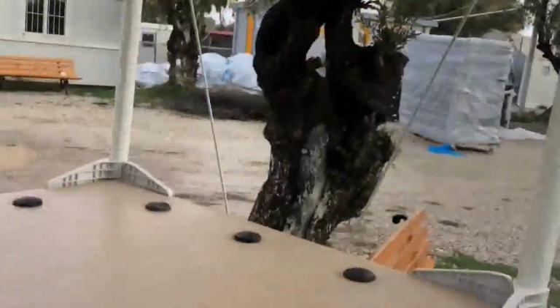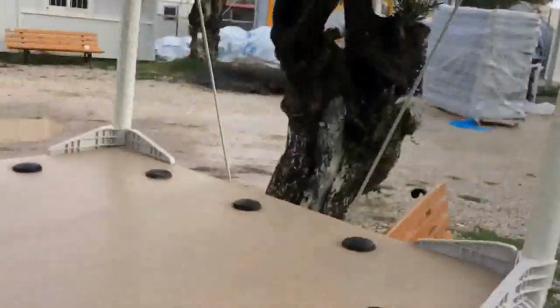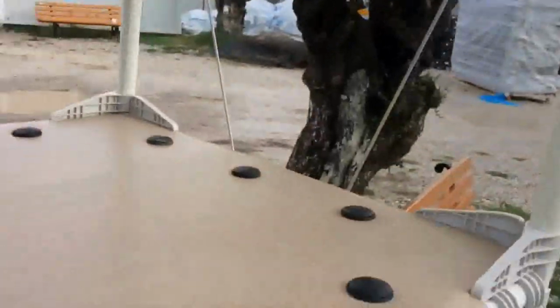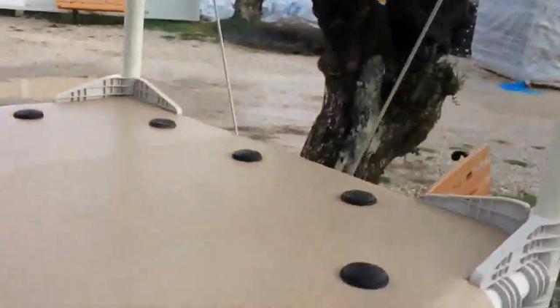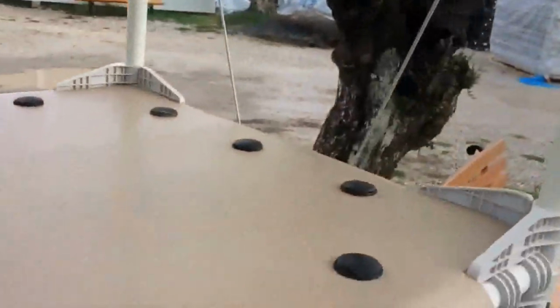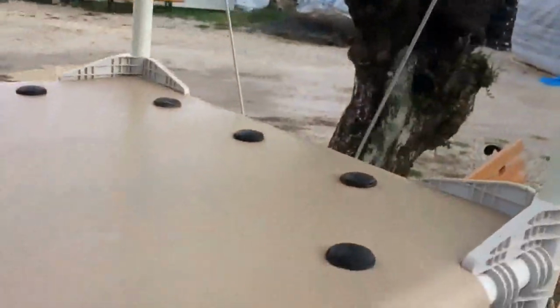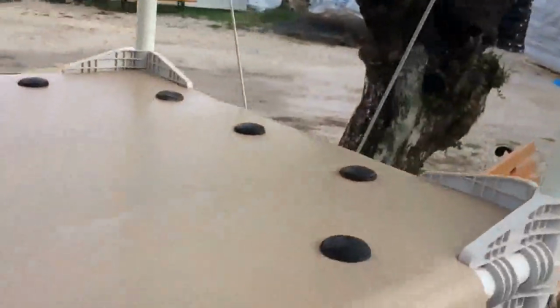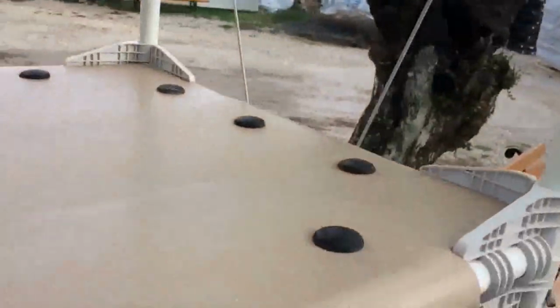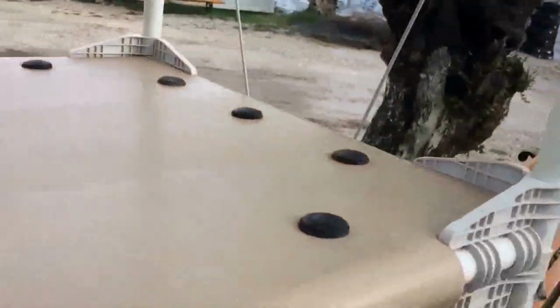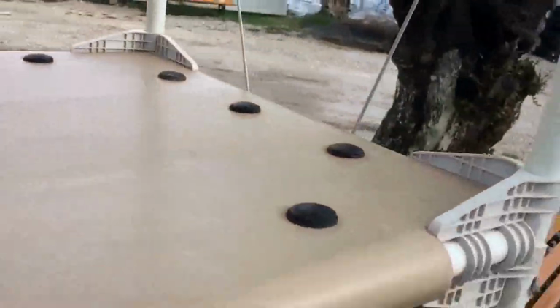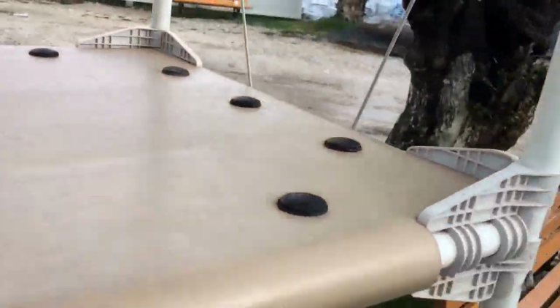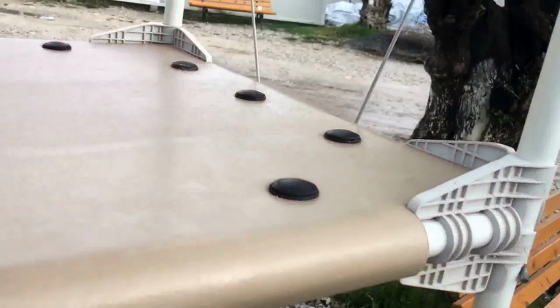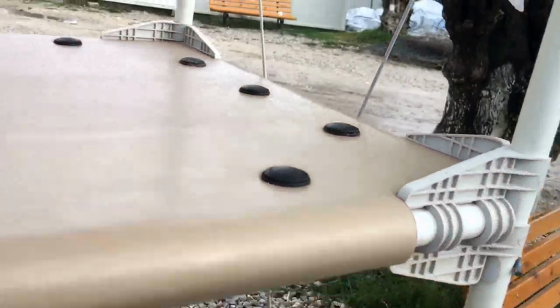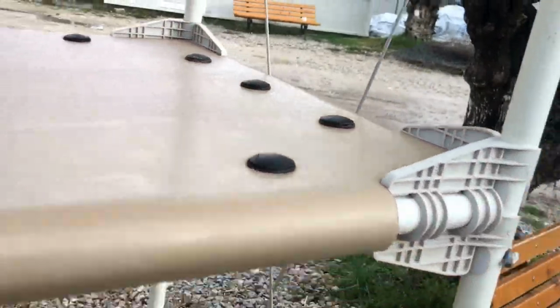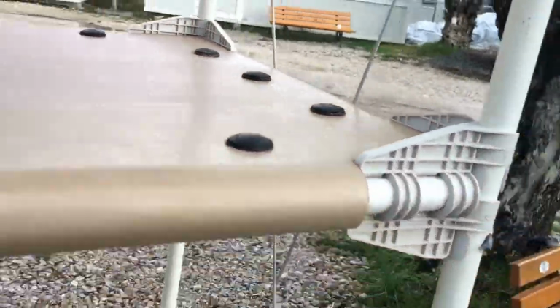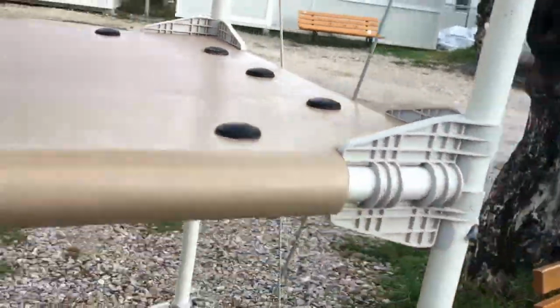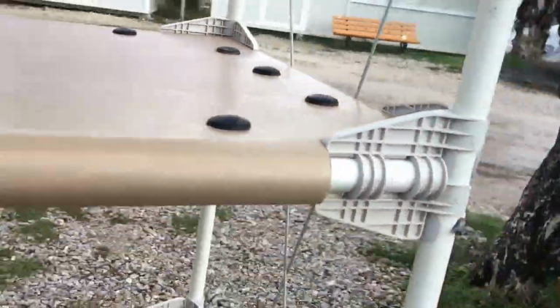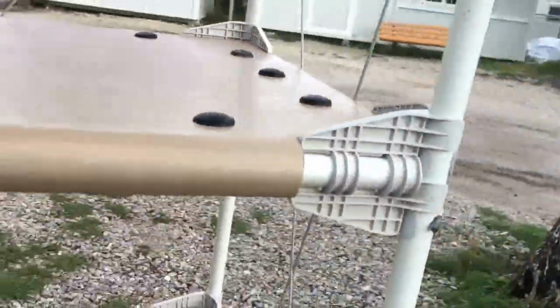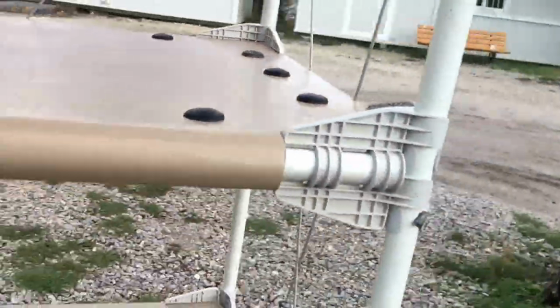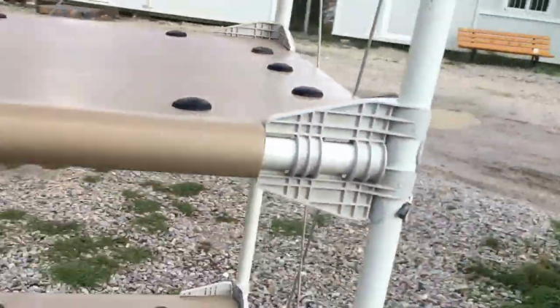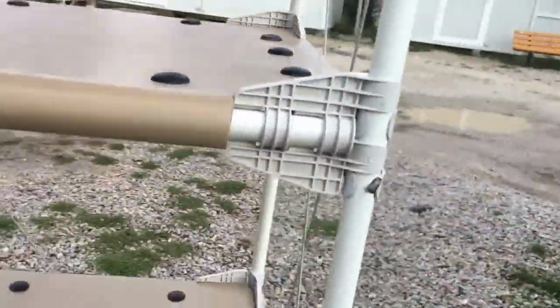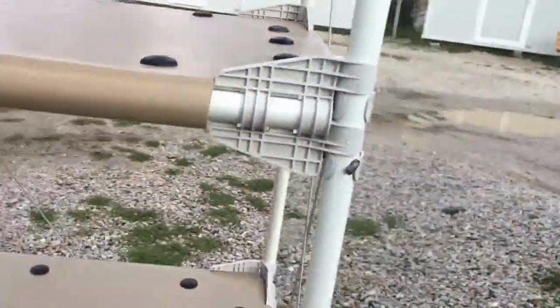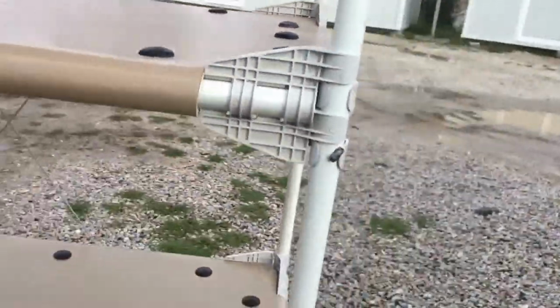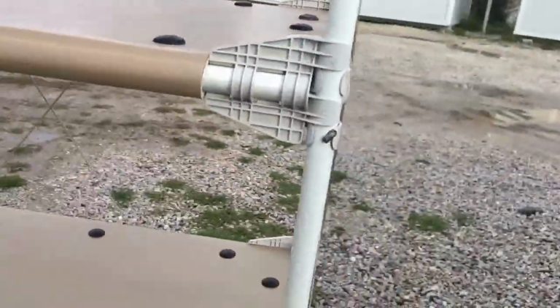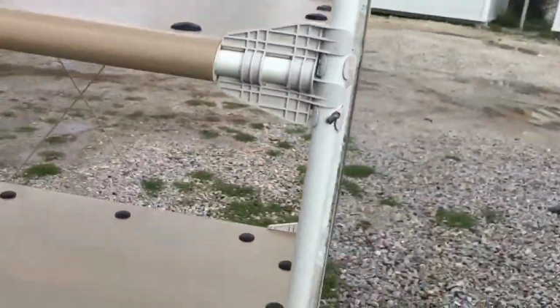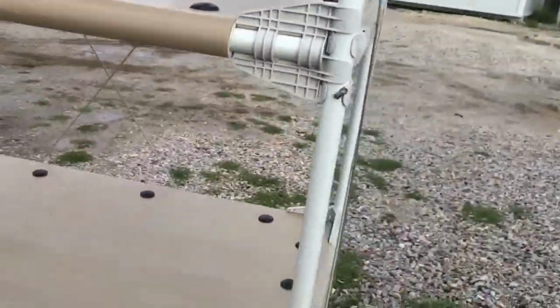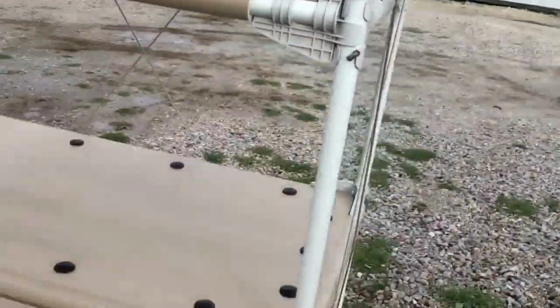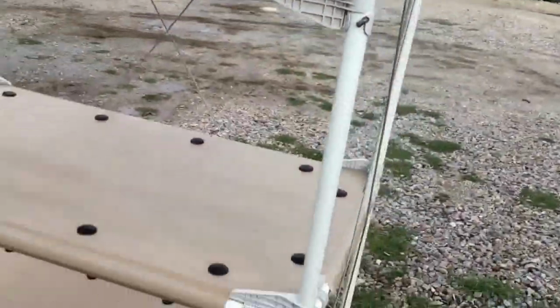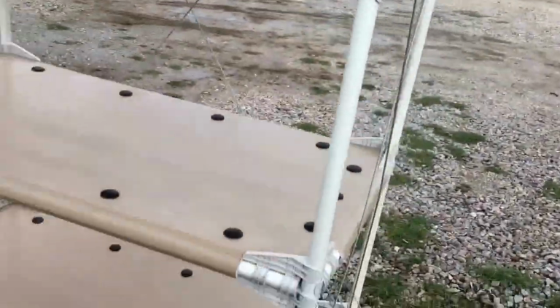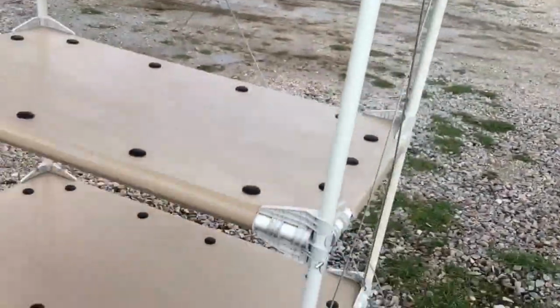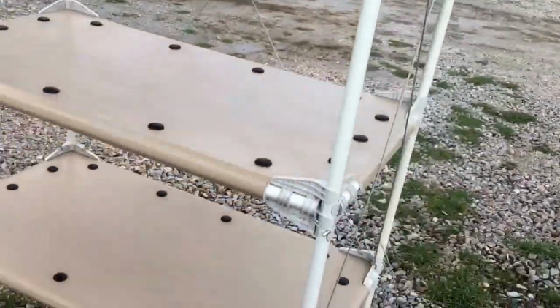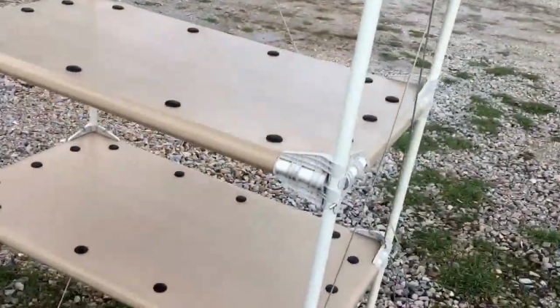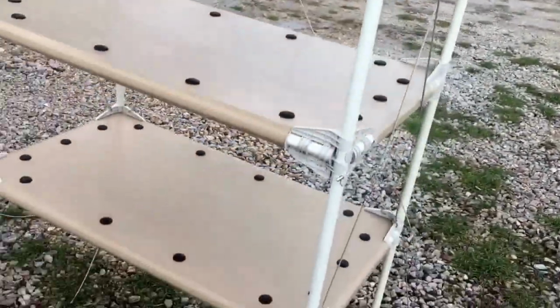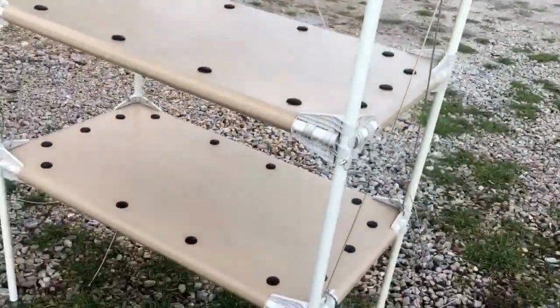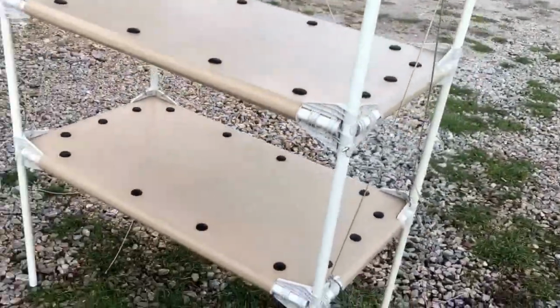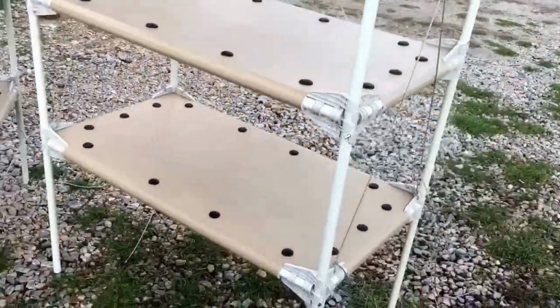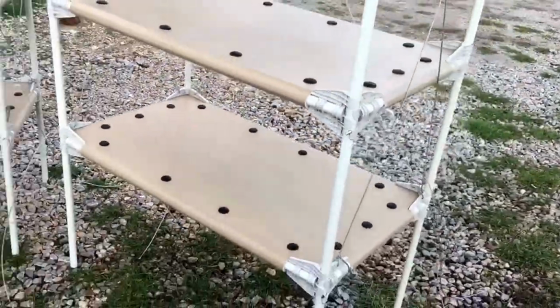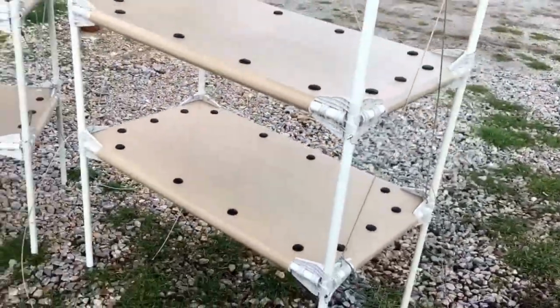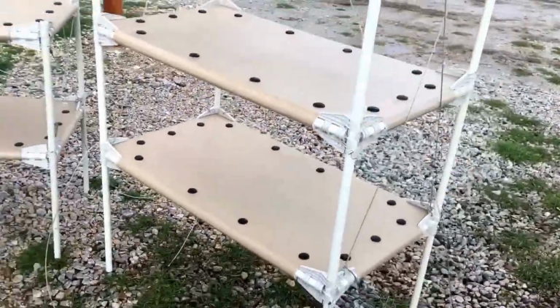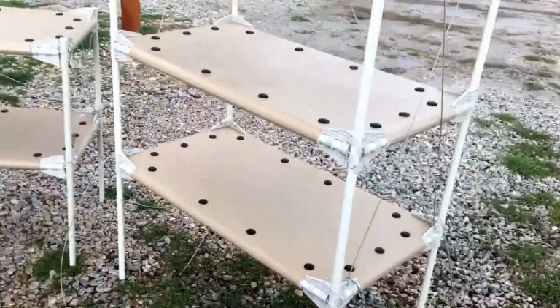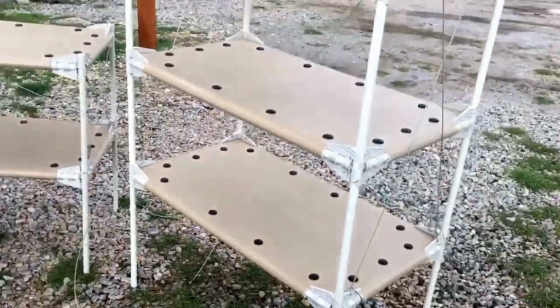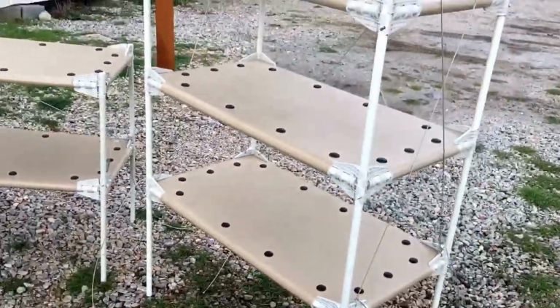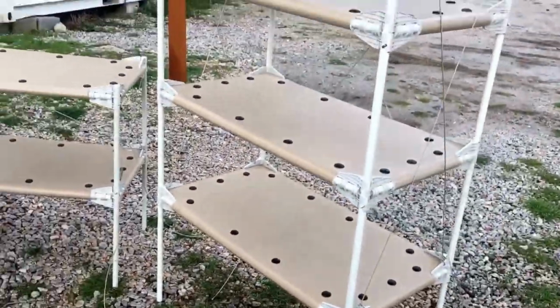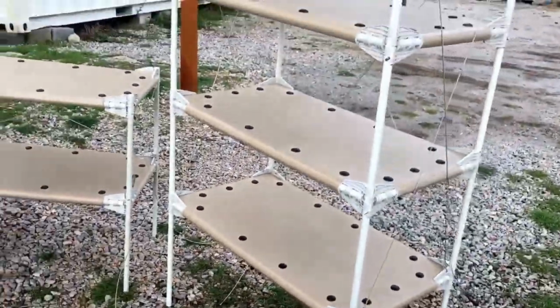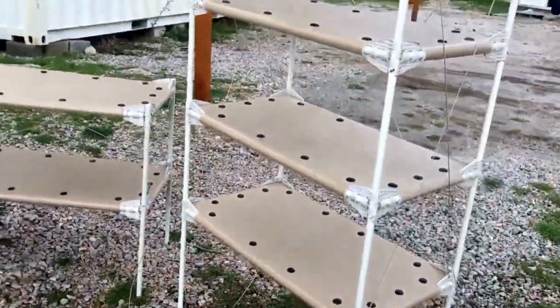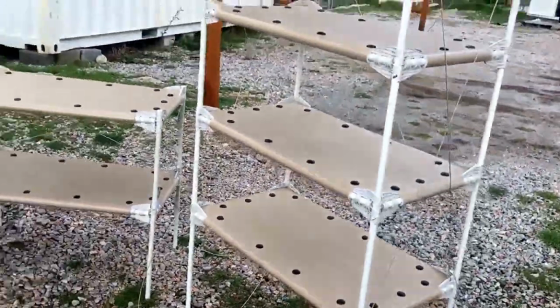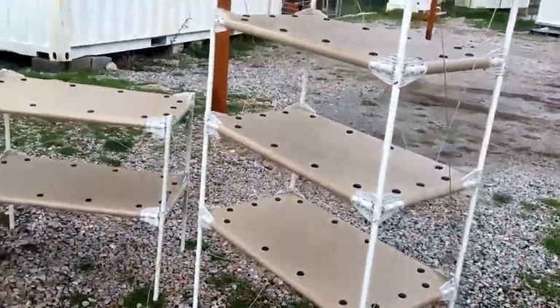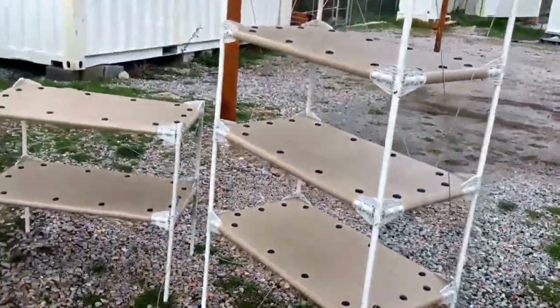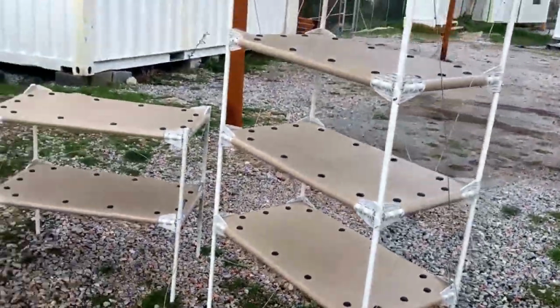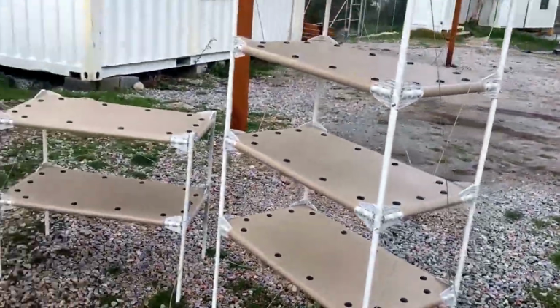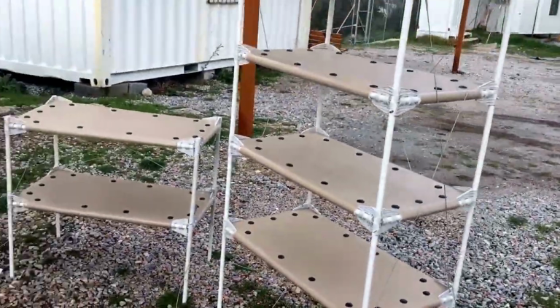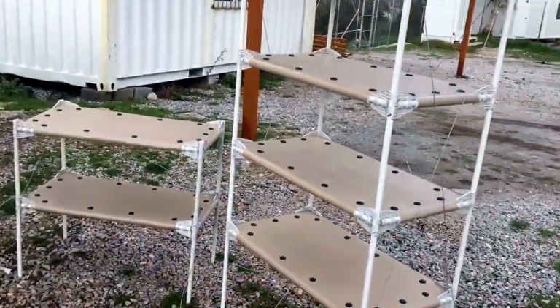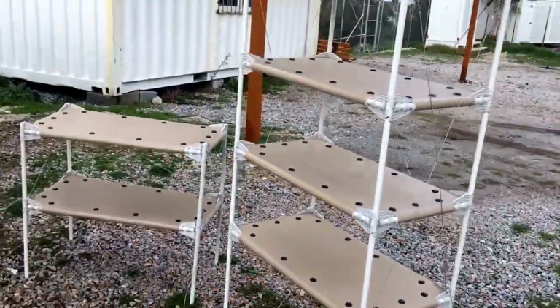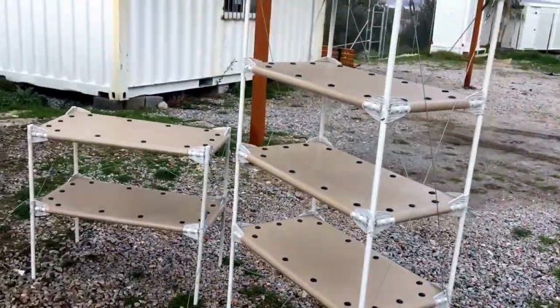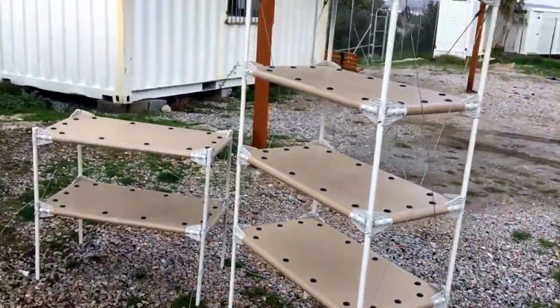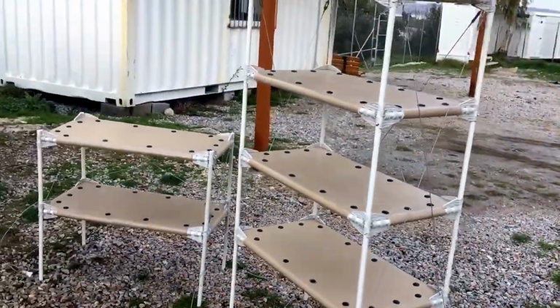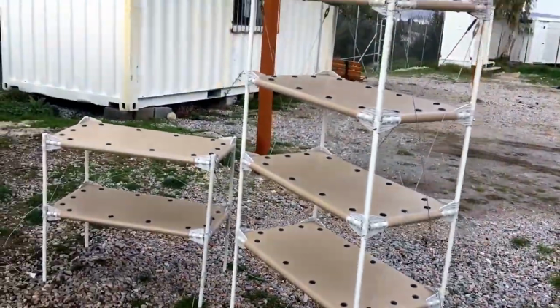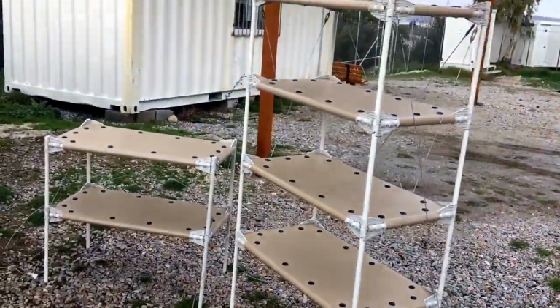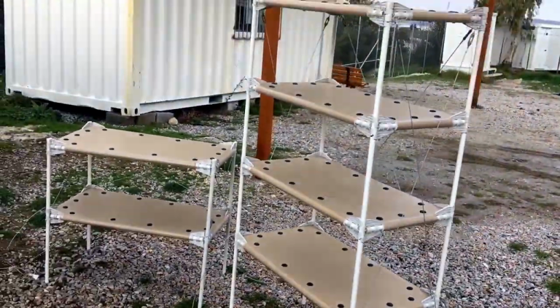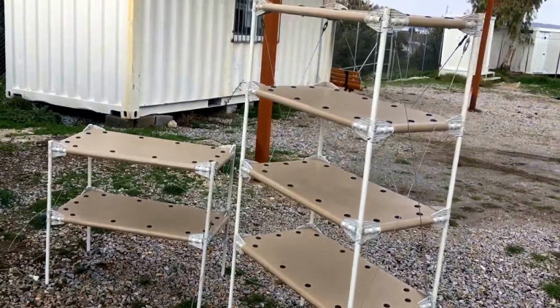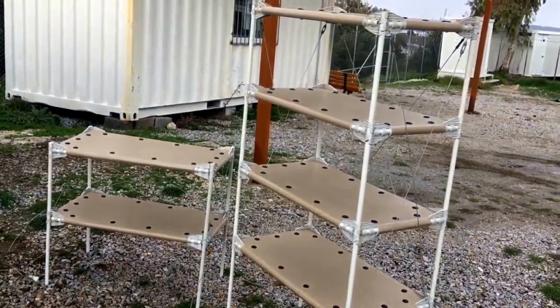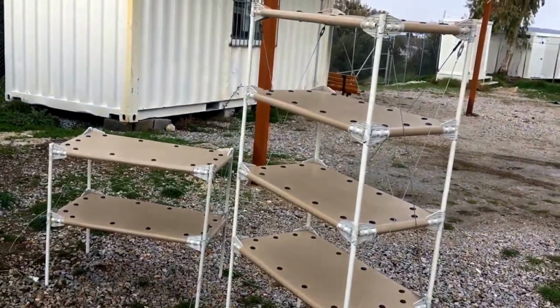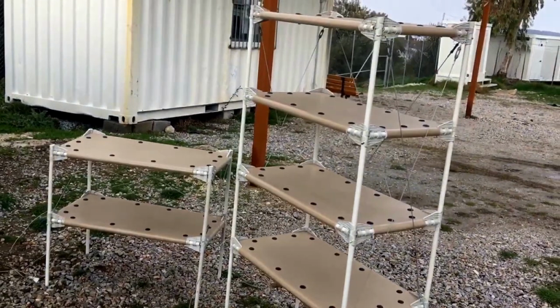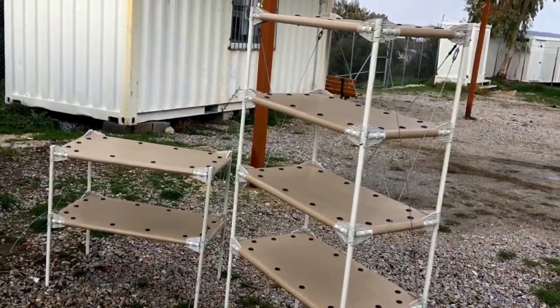The final product is sturdy, aesthetically pleasing, and made entirely from the pieces of the shelter.